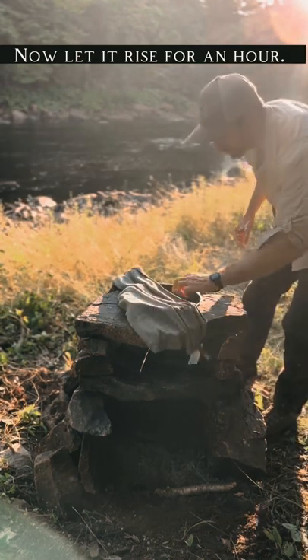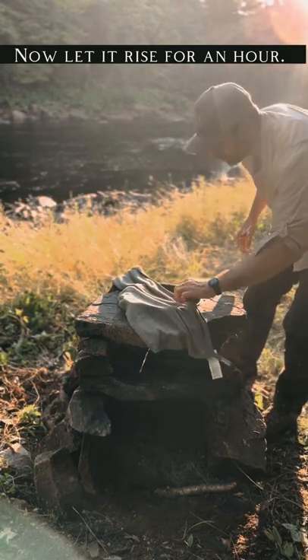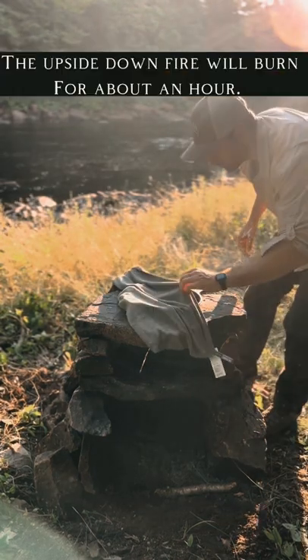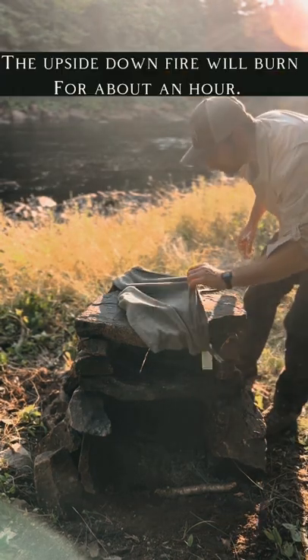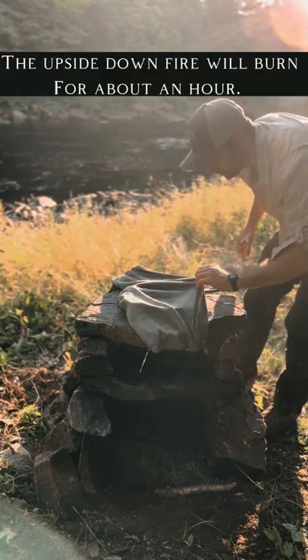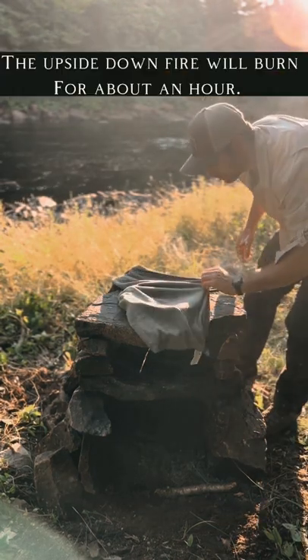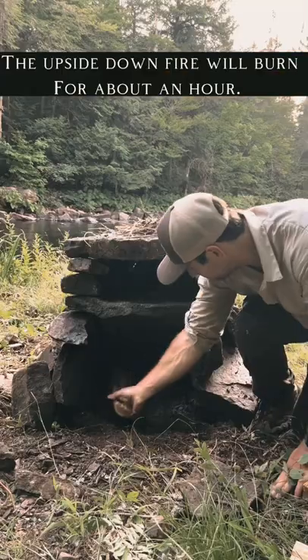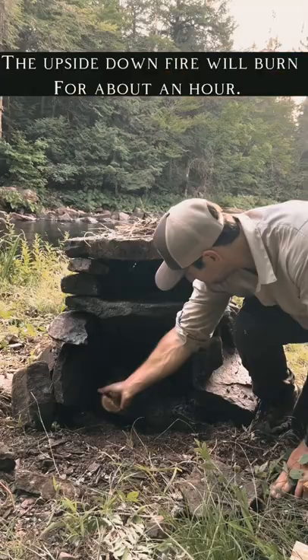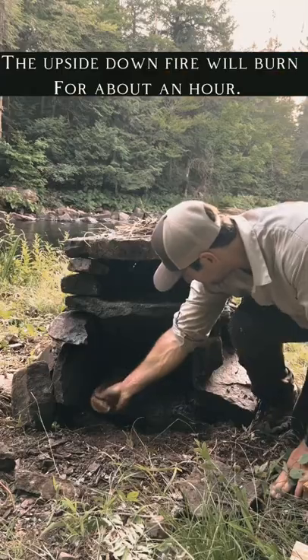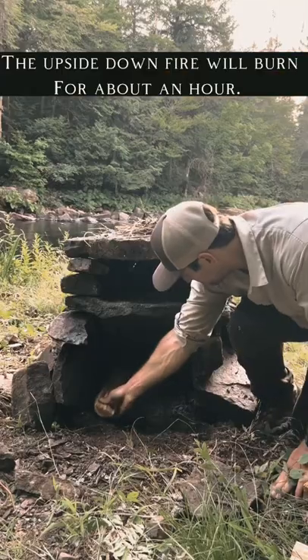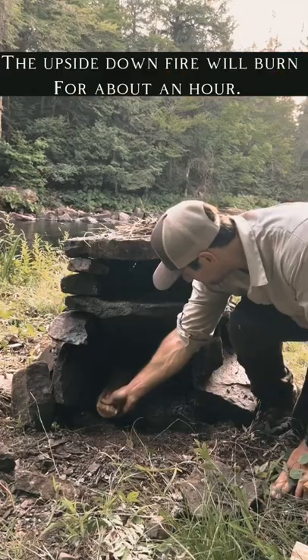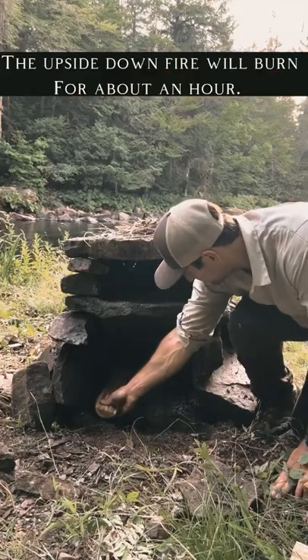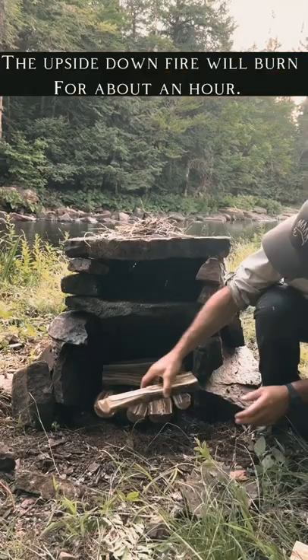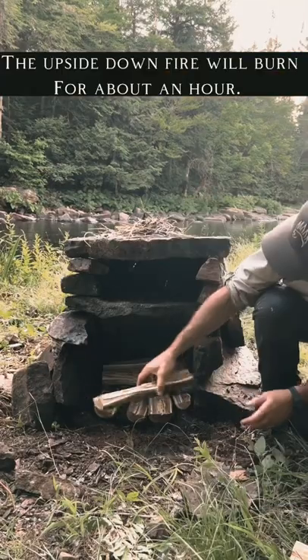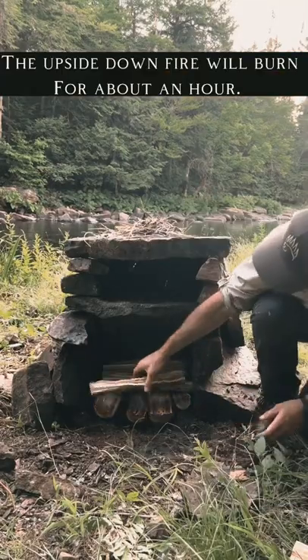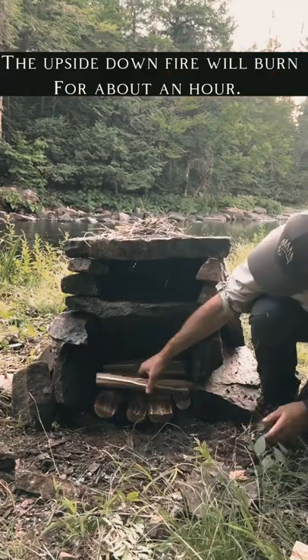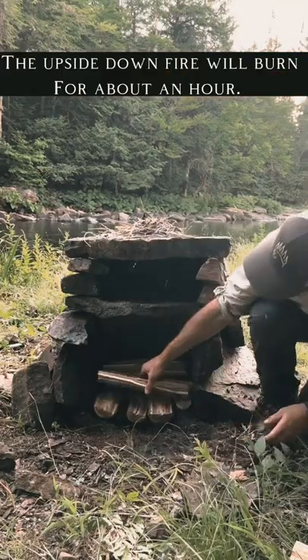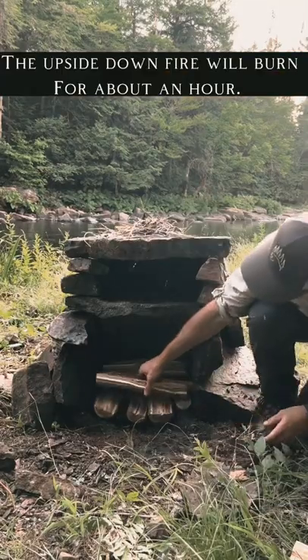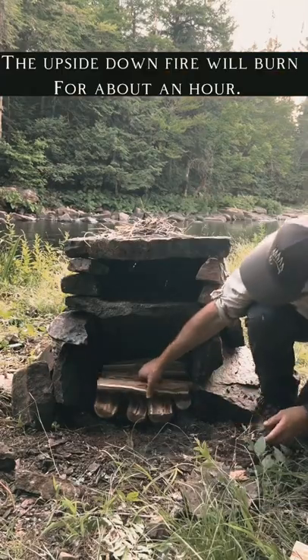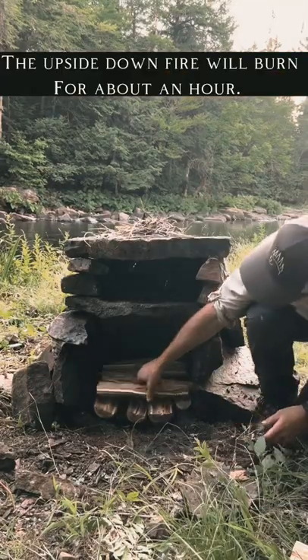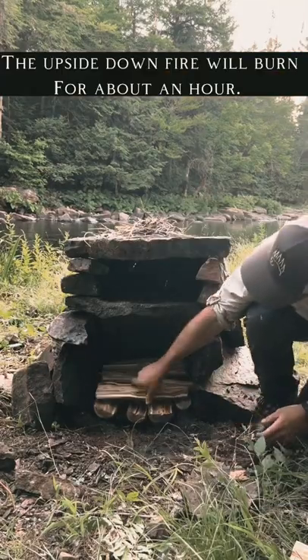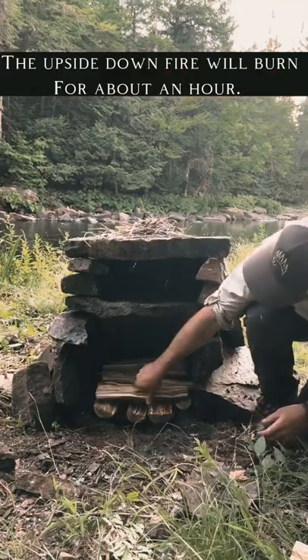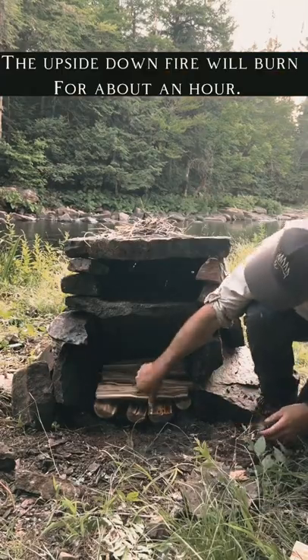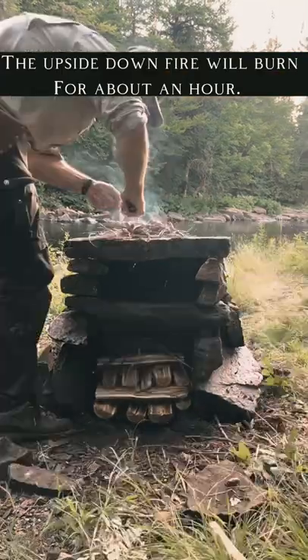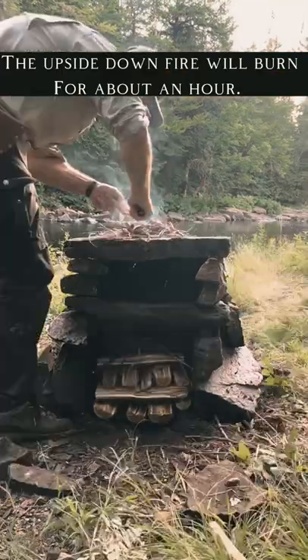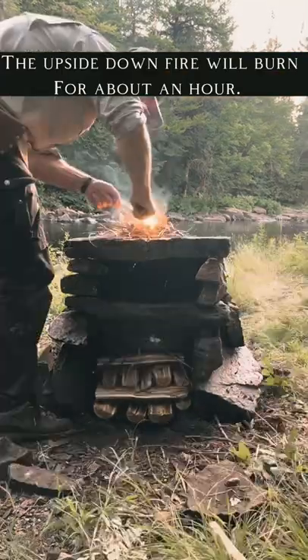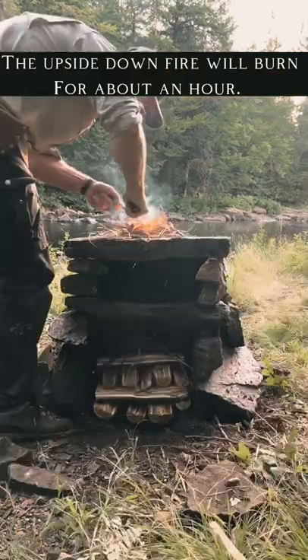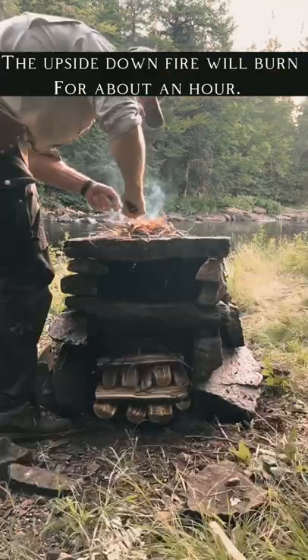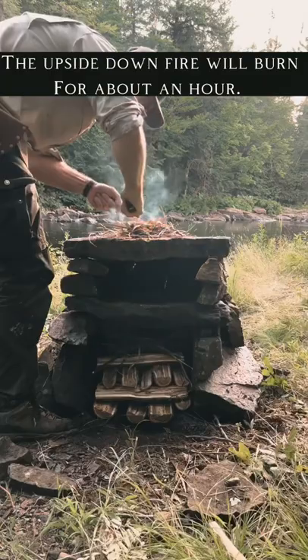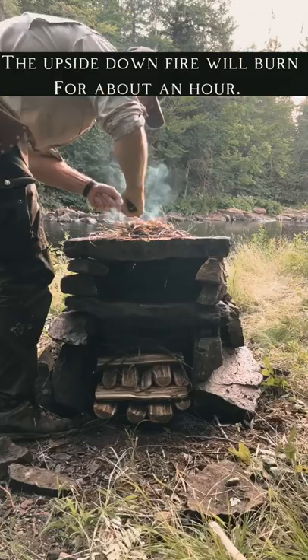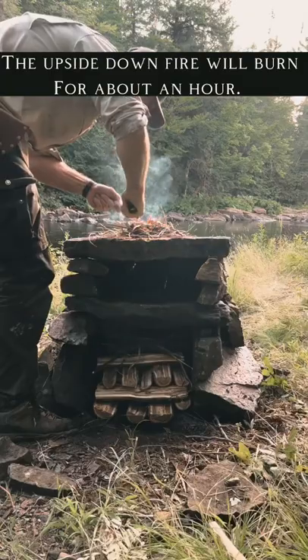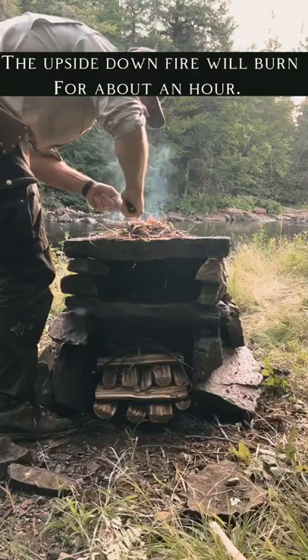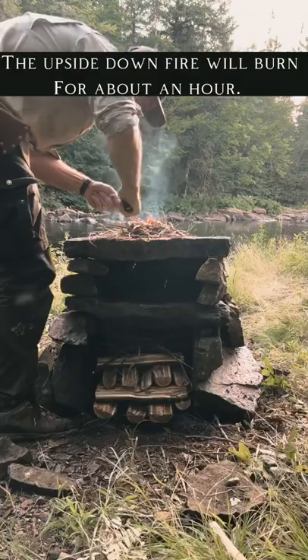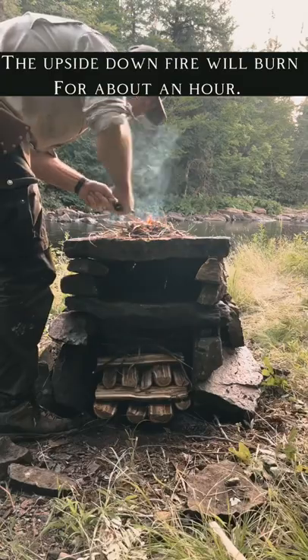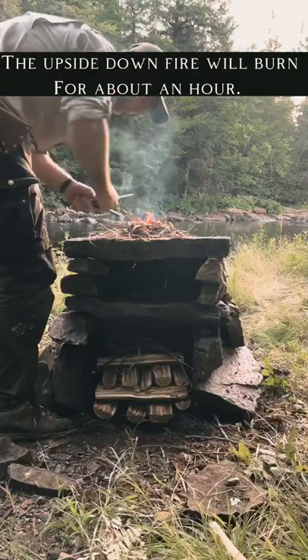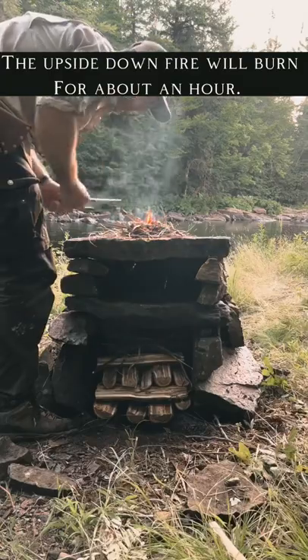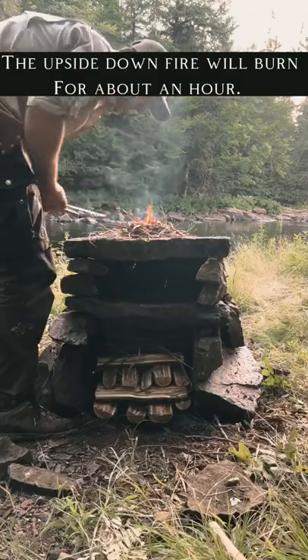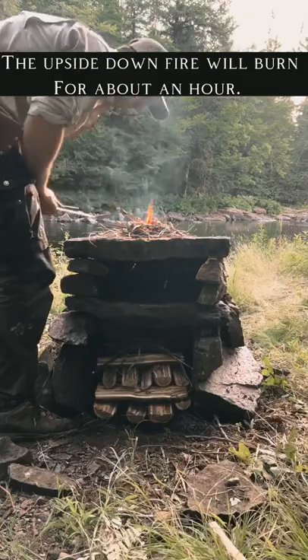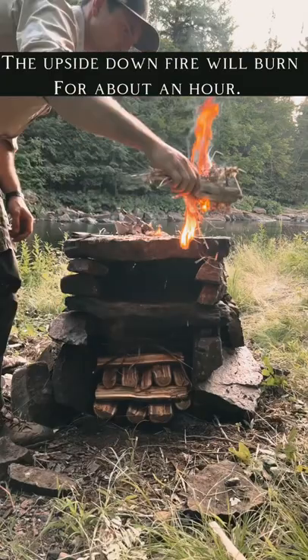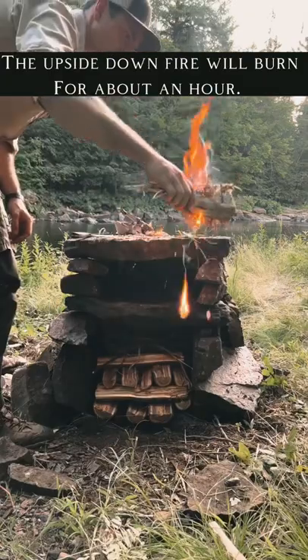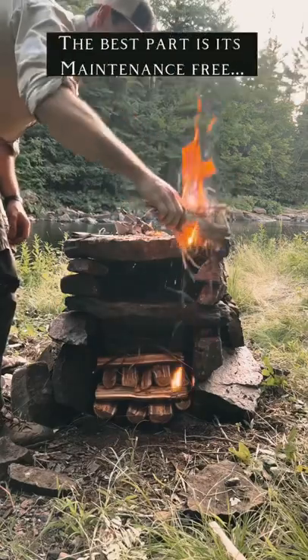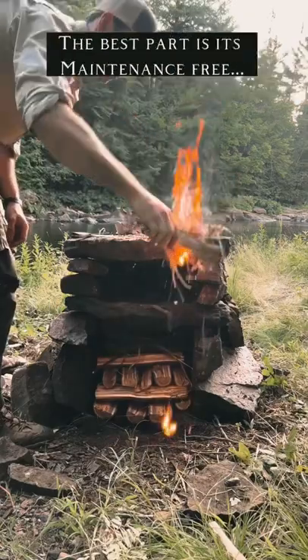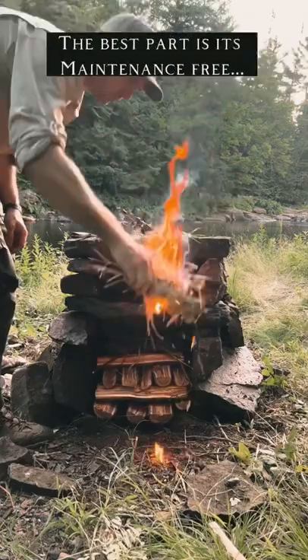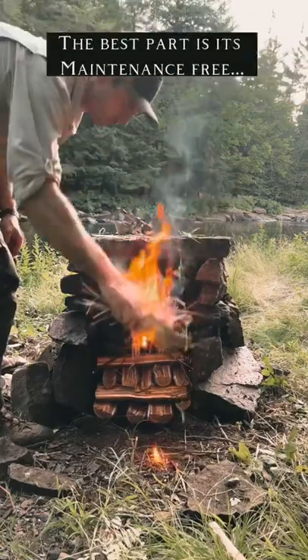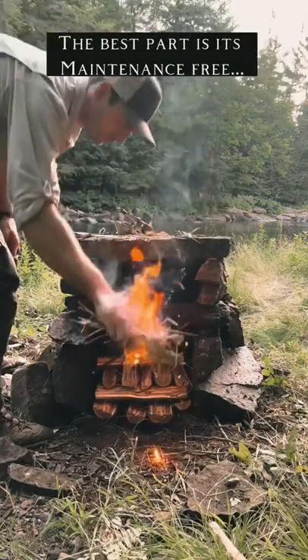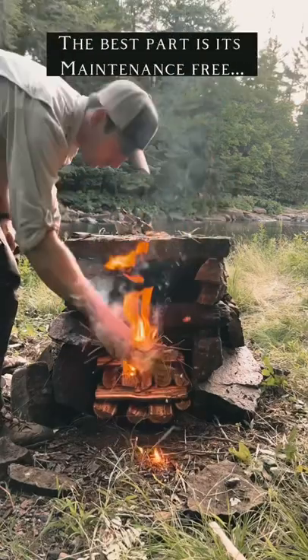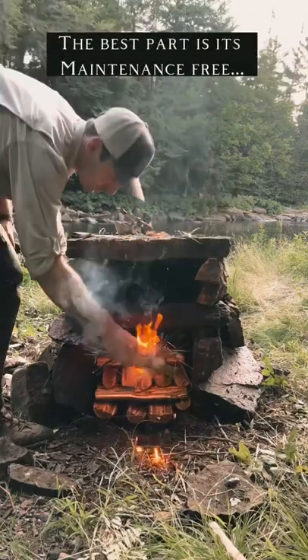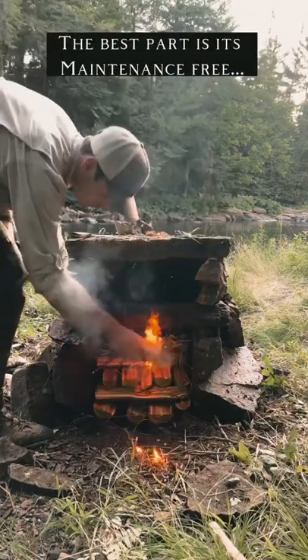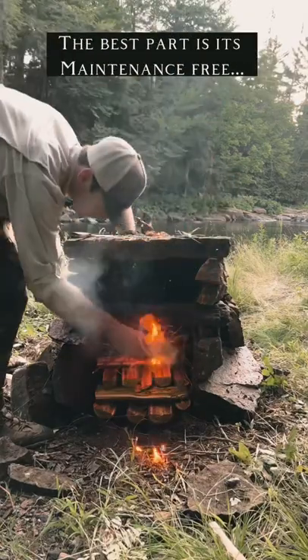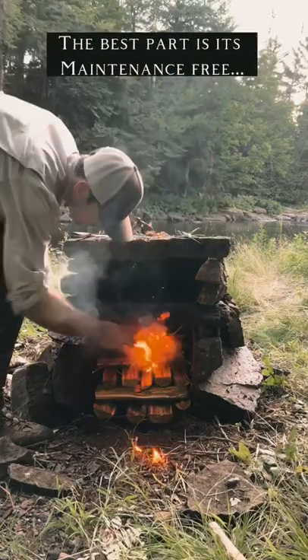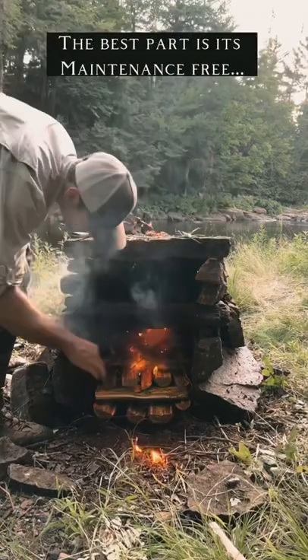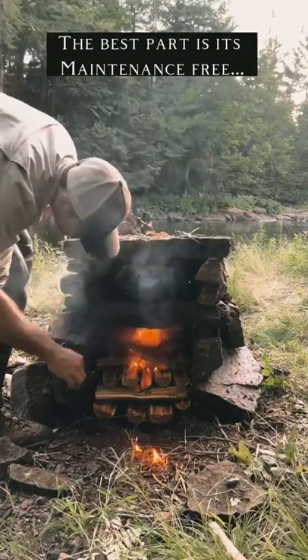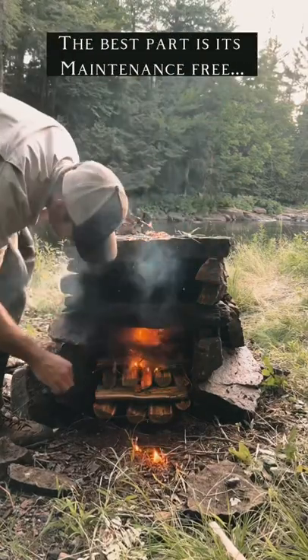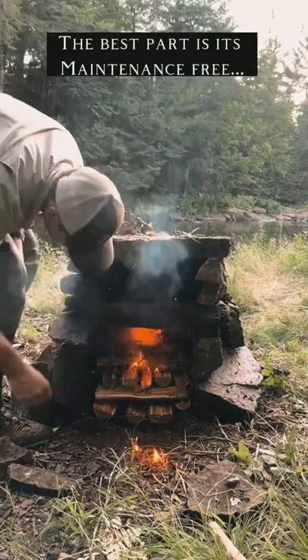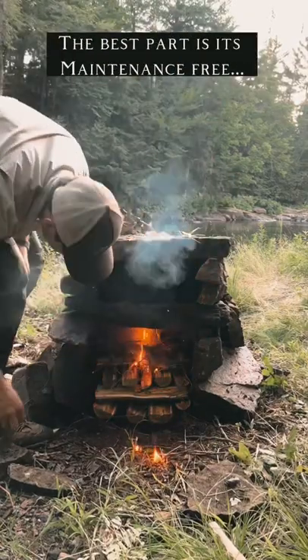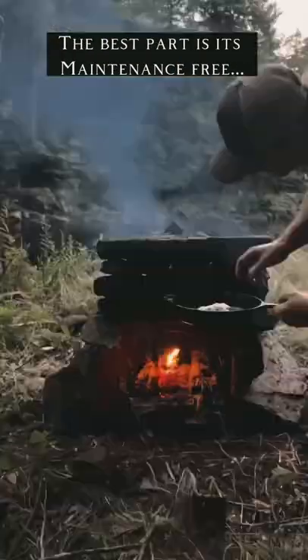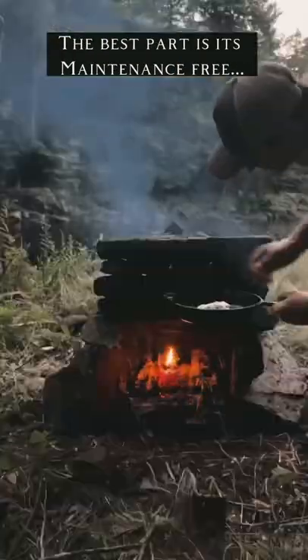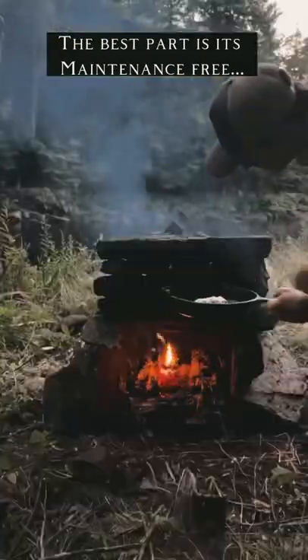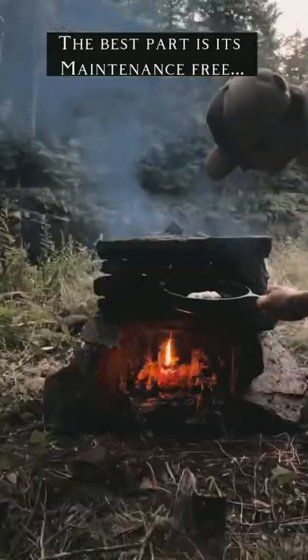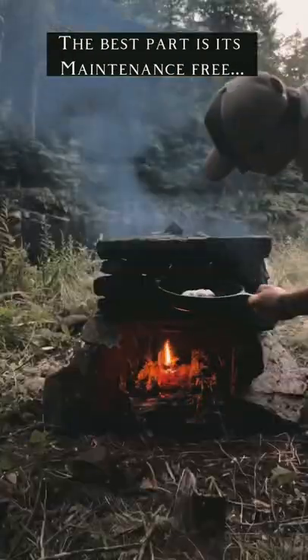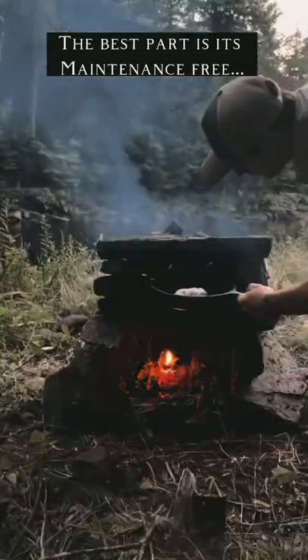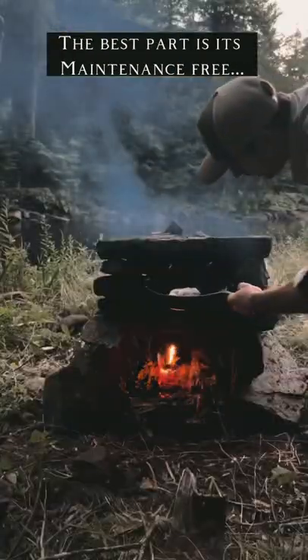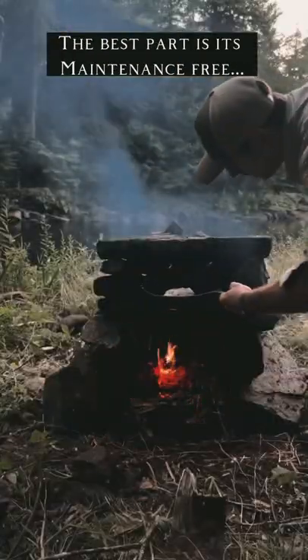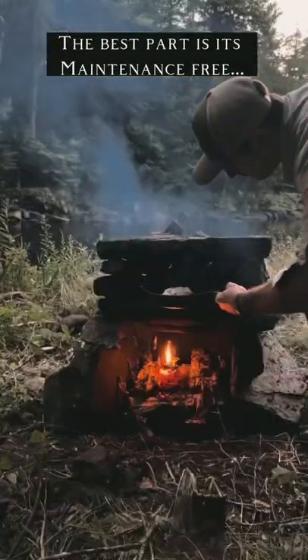The fire I'm going to make is one of the best cooking fires — it's called the reverse or upside down fire. You basically just burn the fire from the top down and it'll leave the perfect cooking coals.